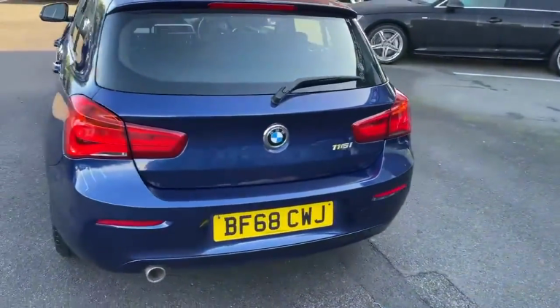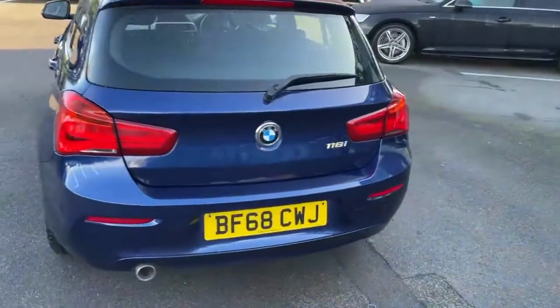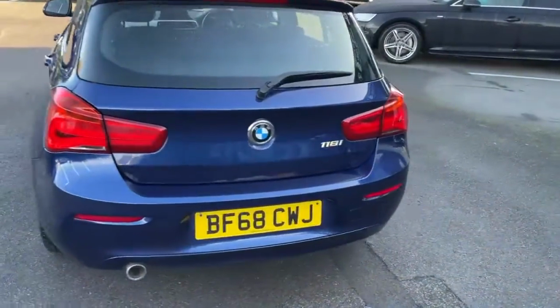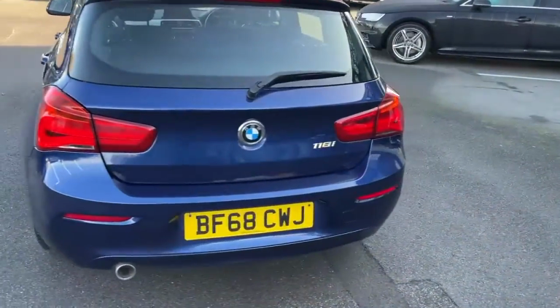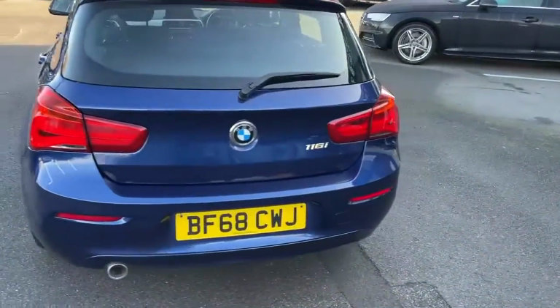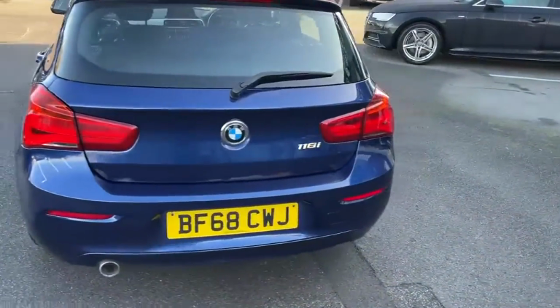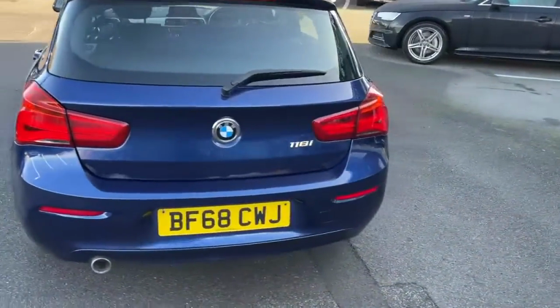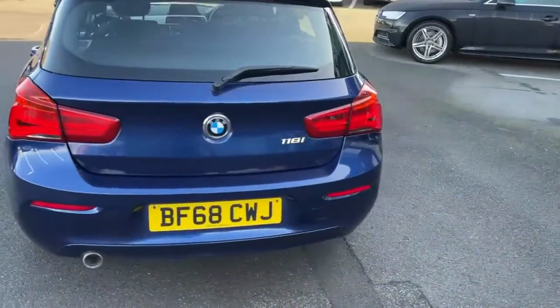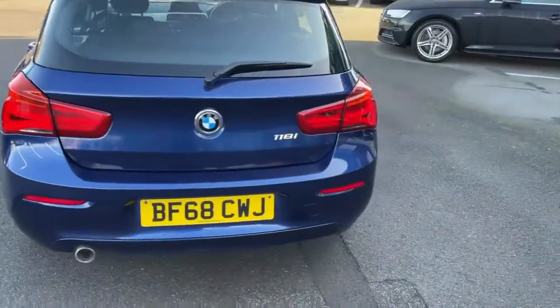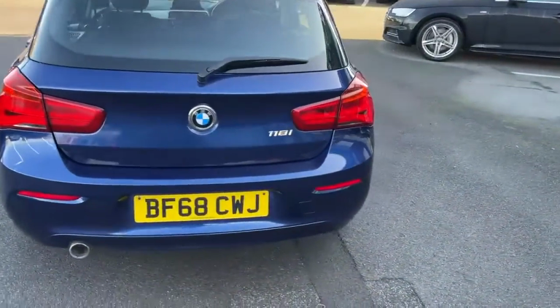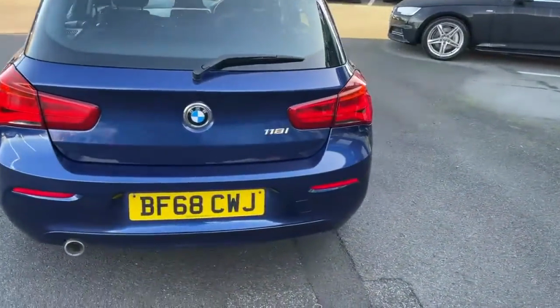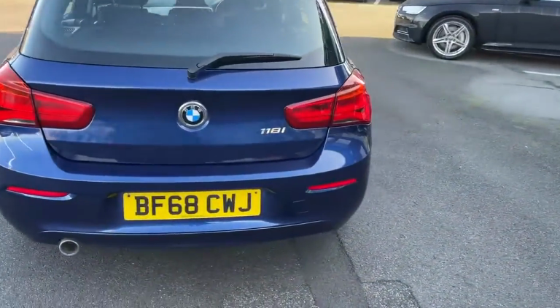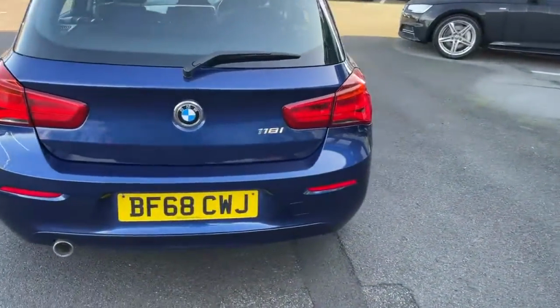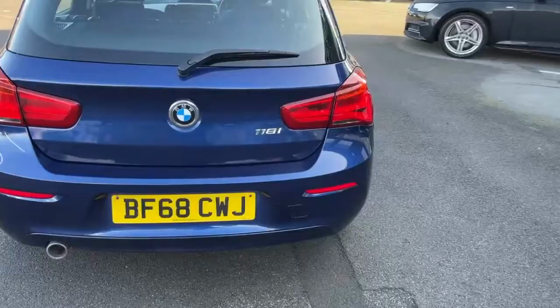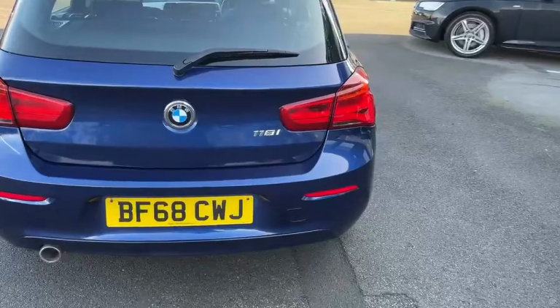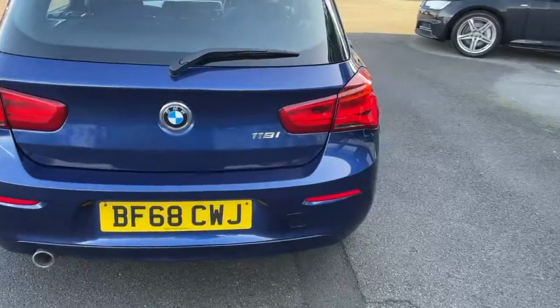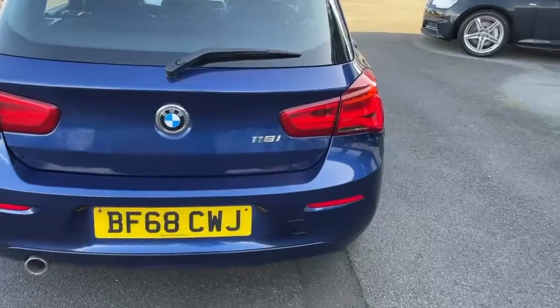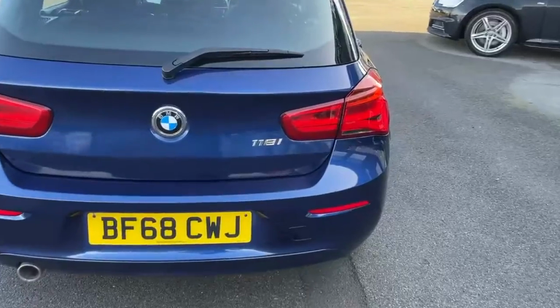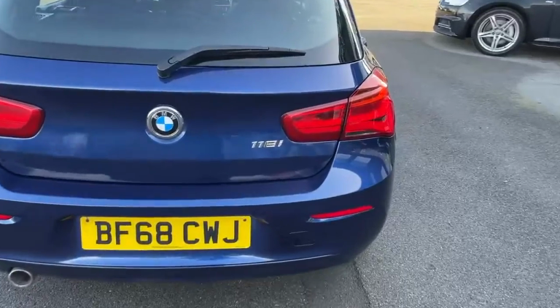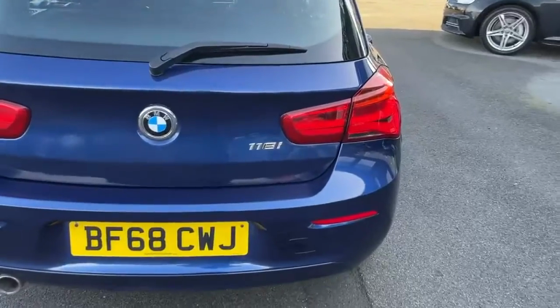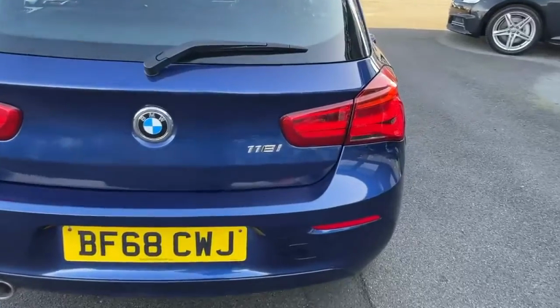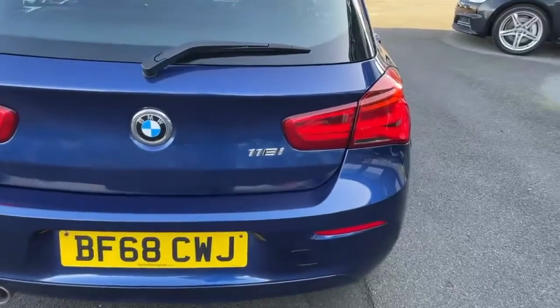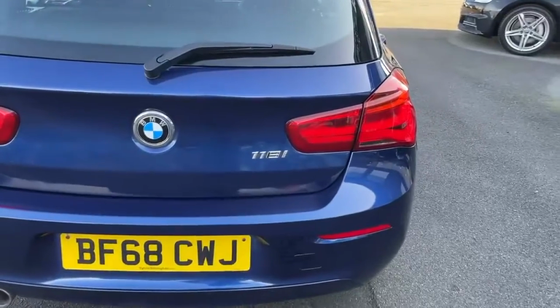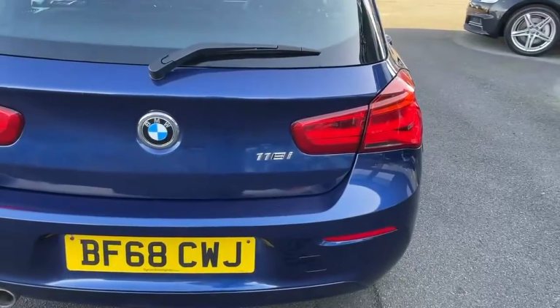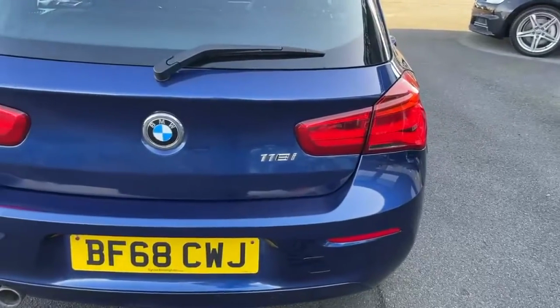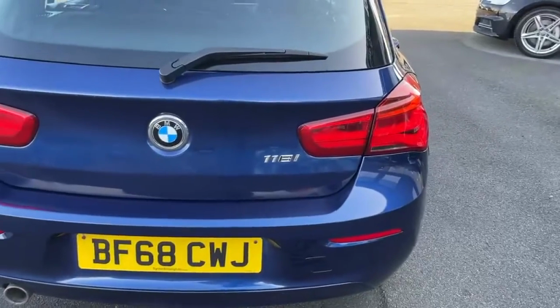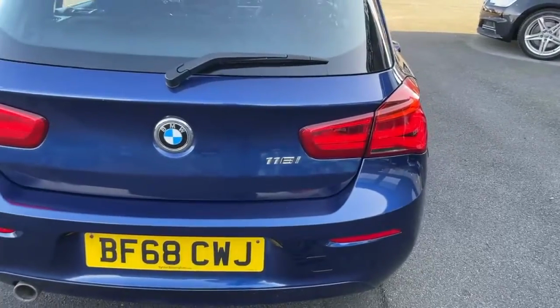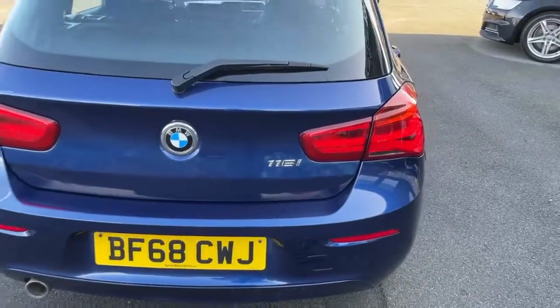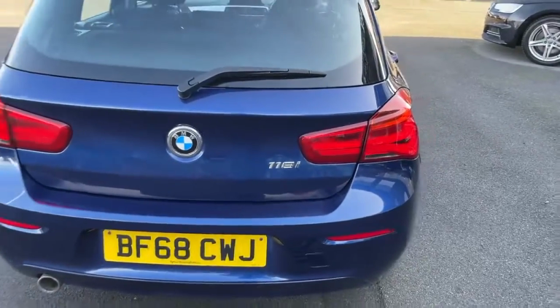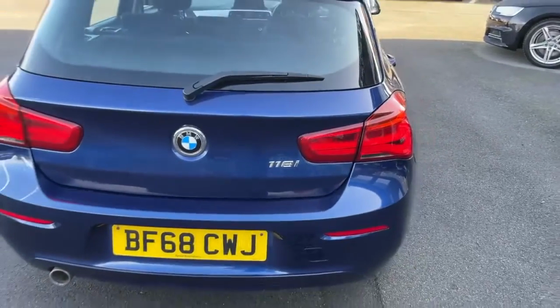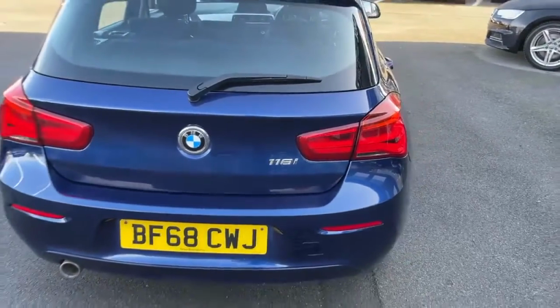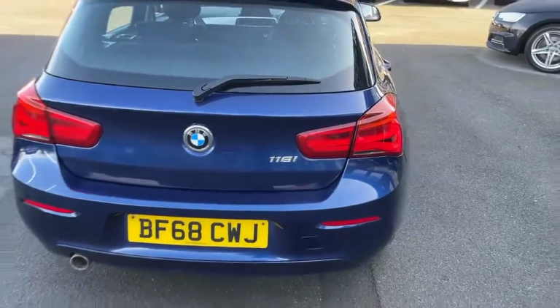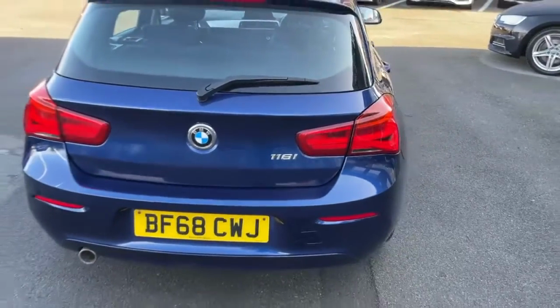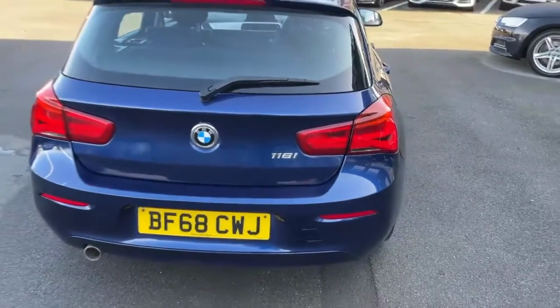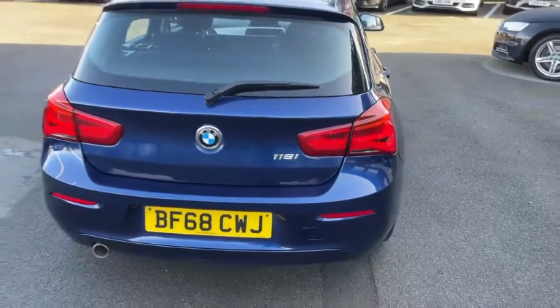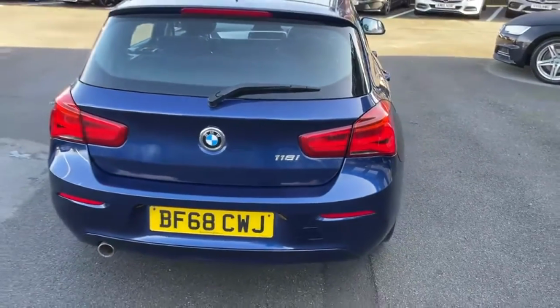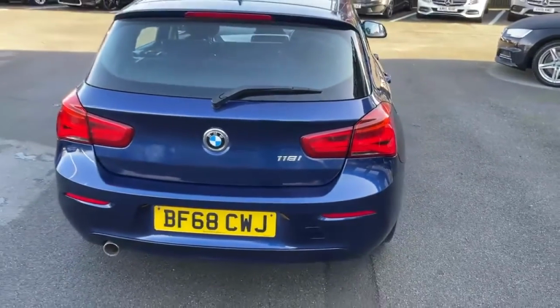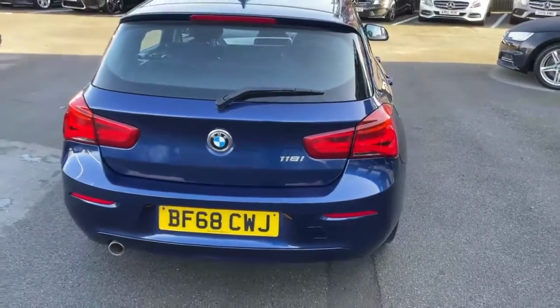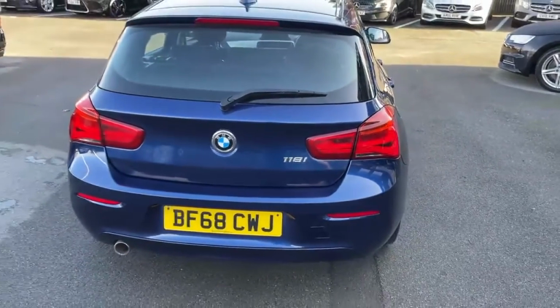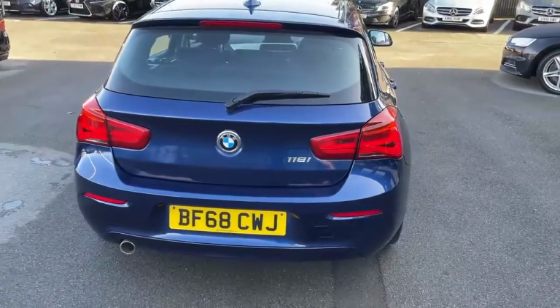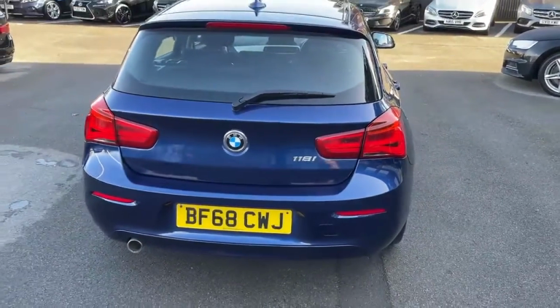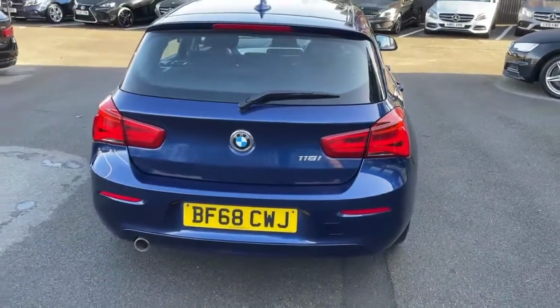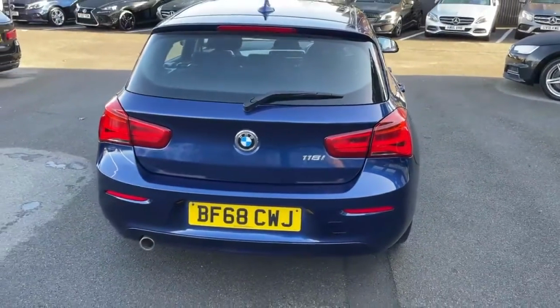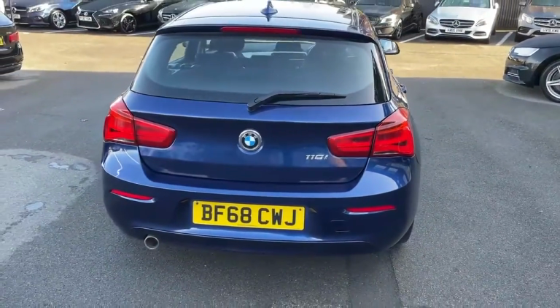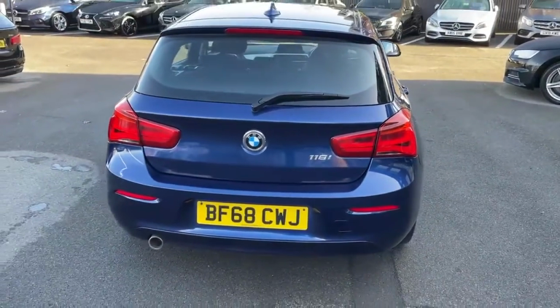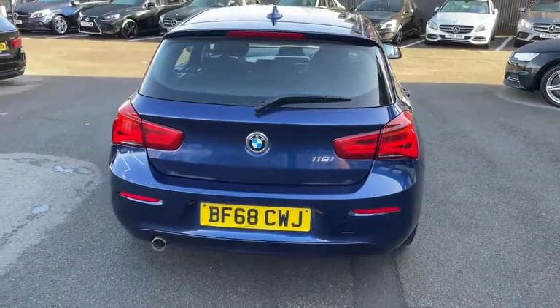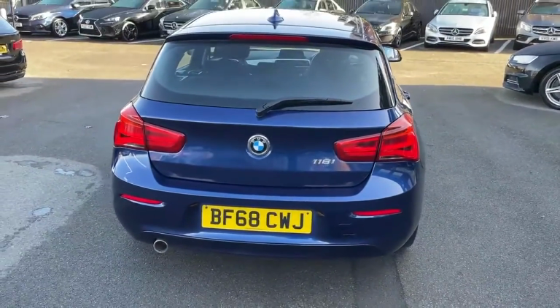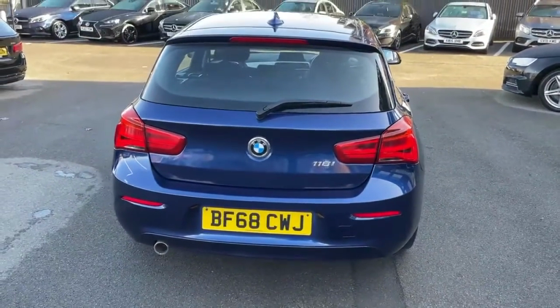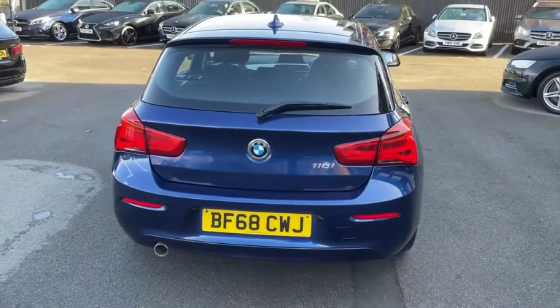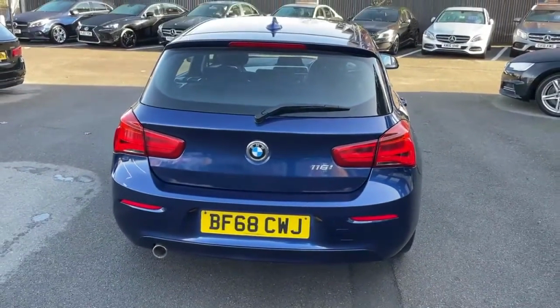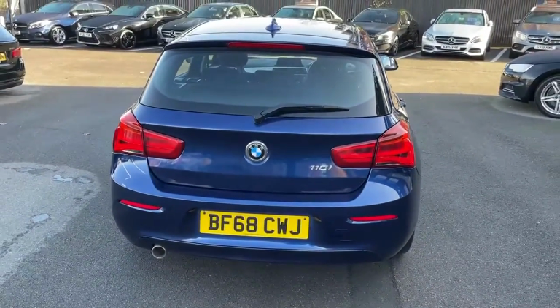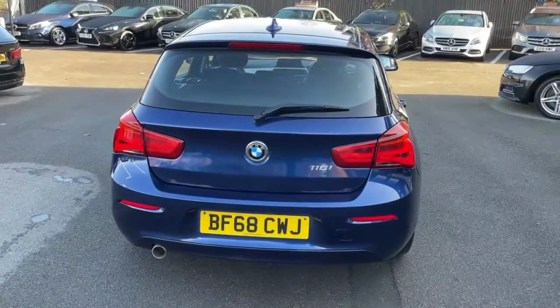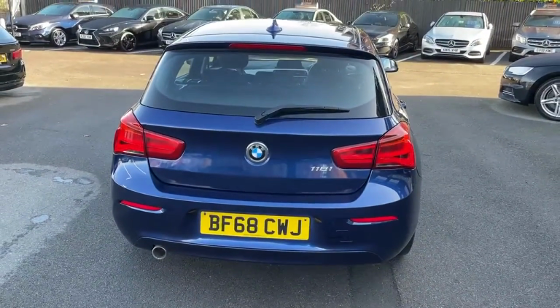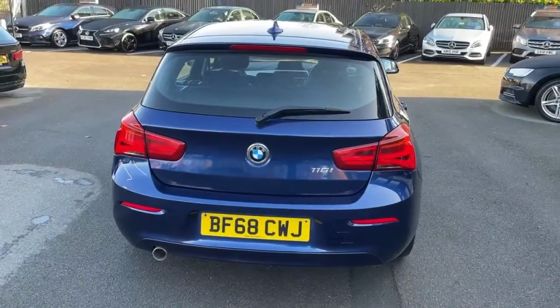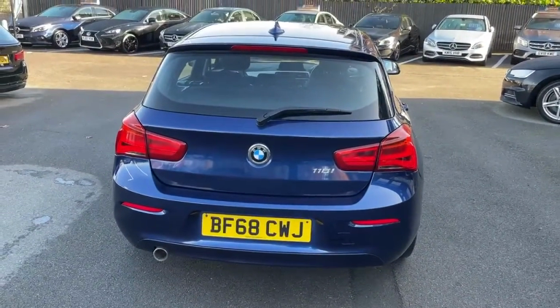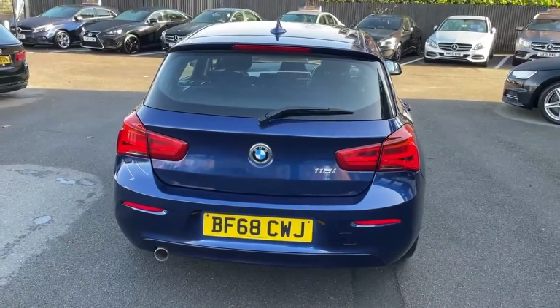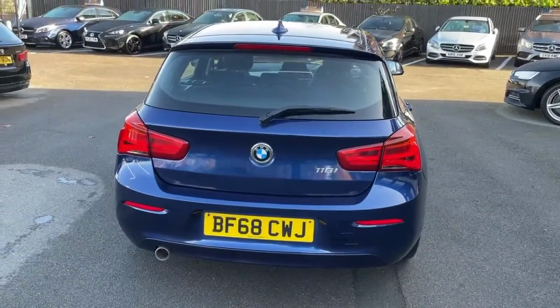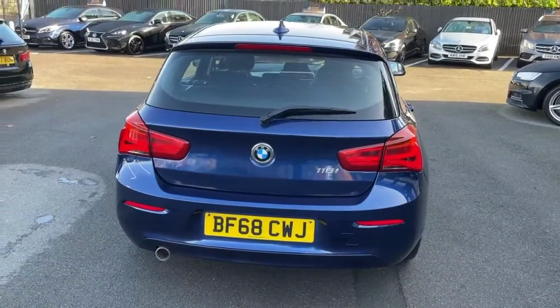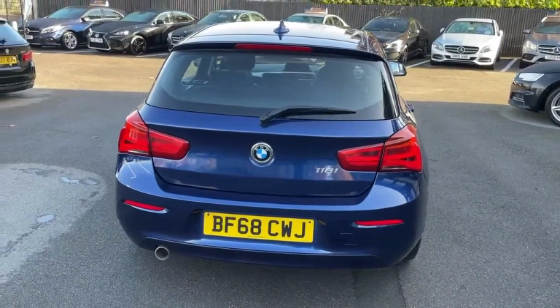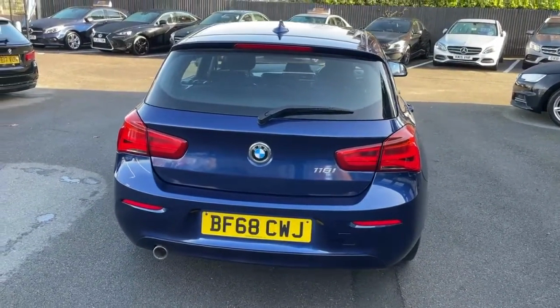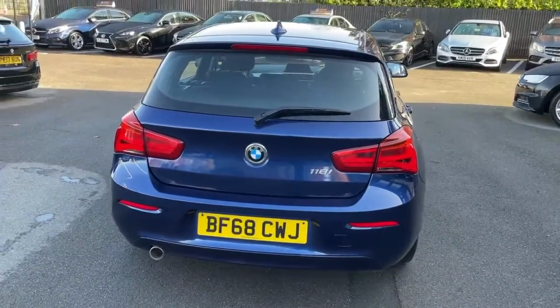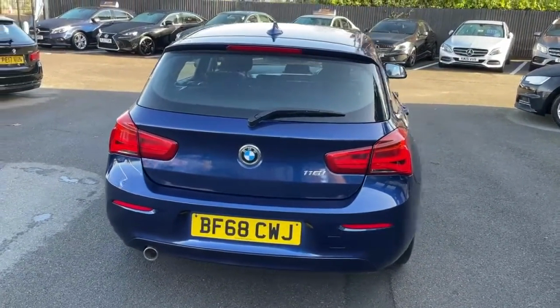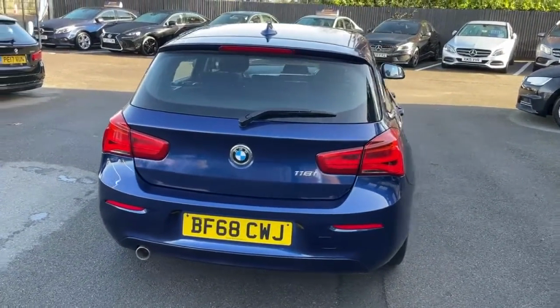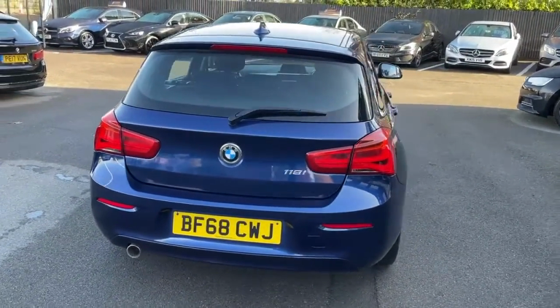It says it's a 118i but it's a 1.5 liter engine.